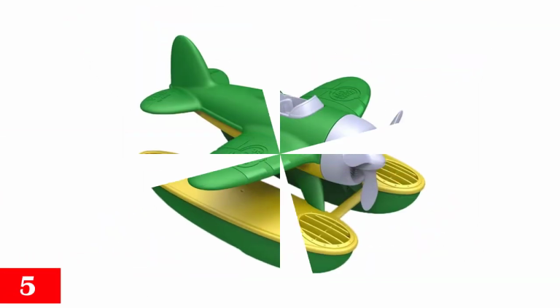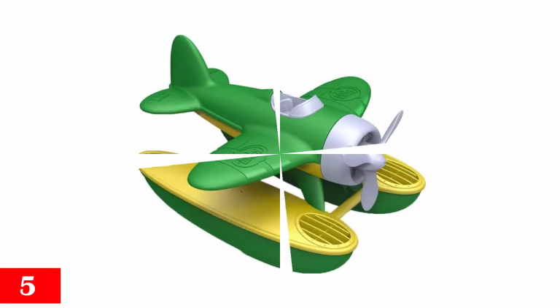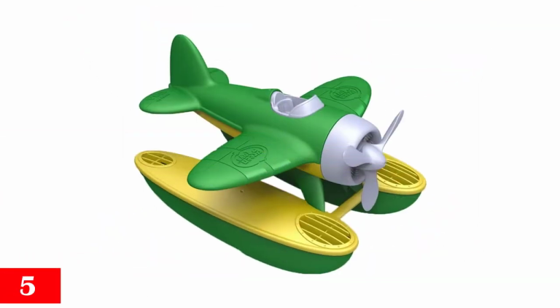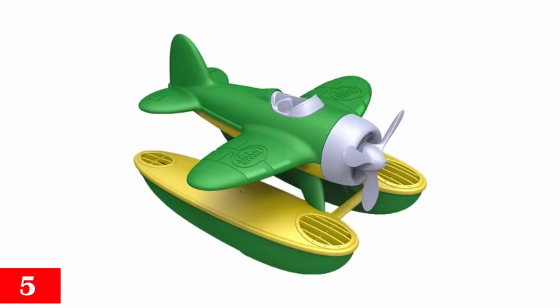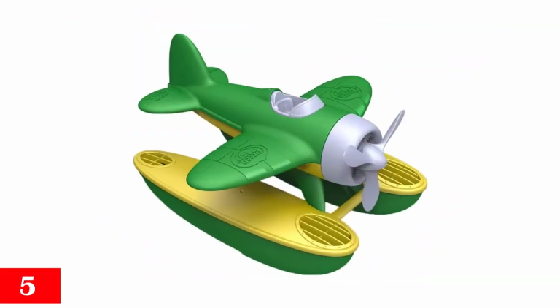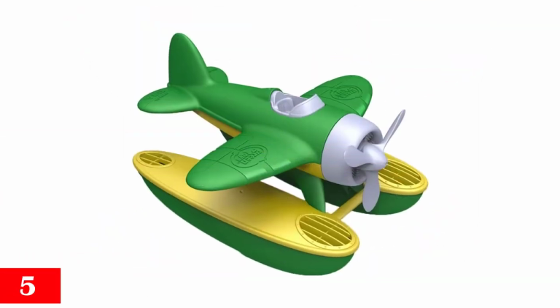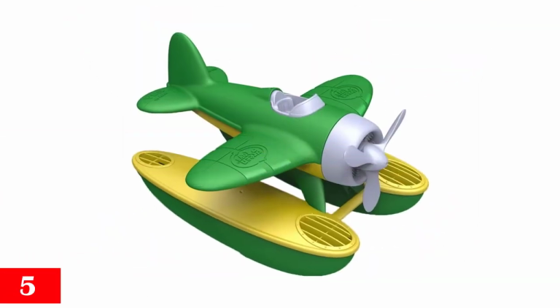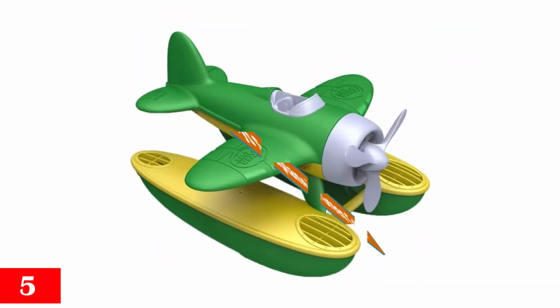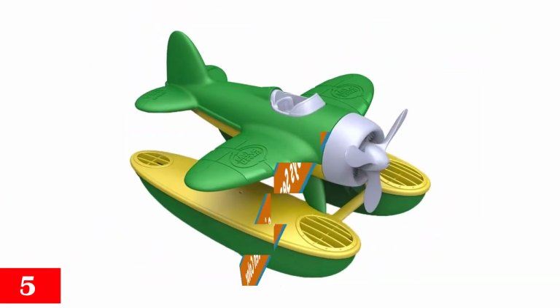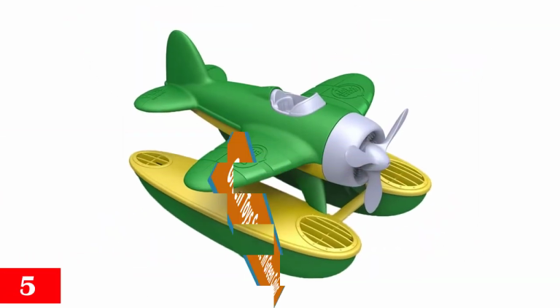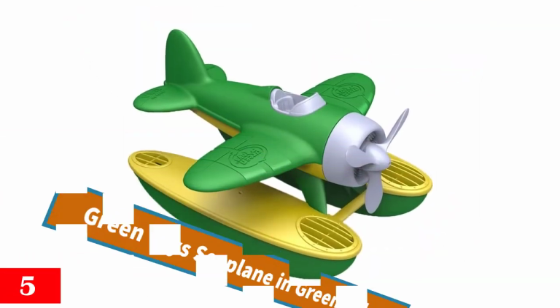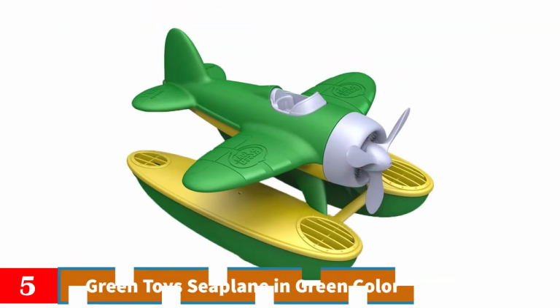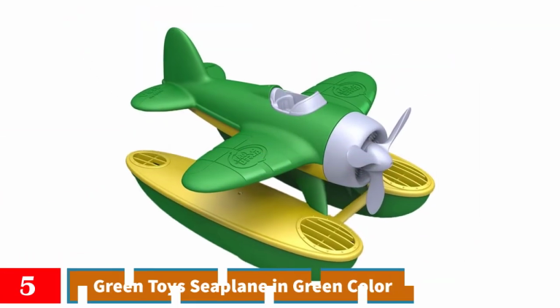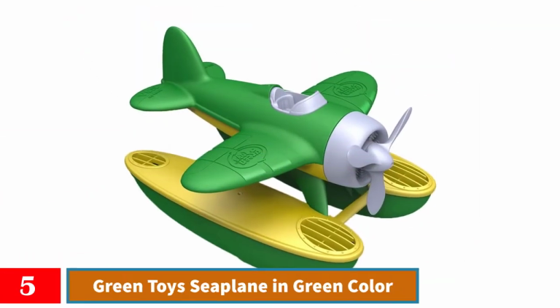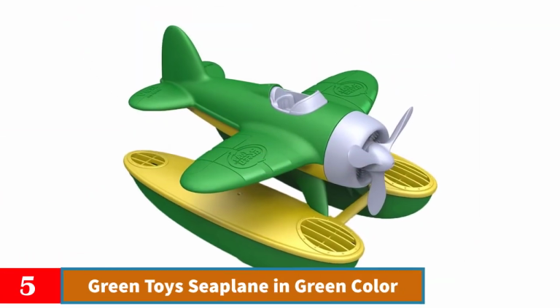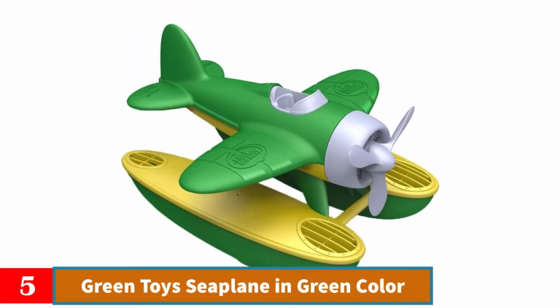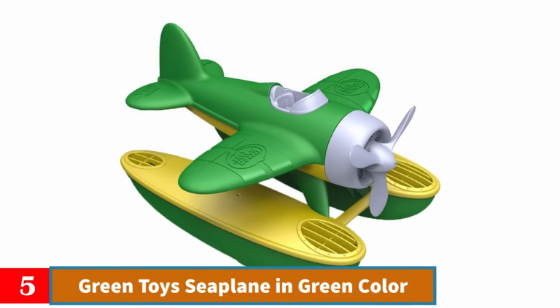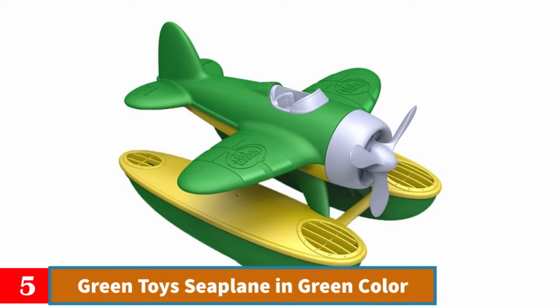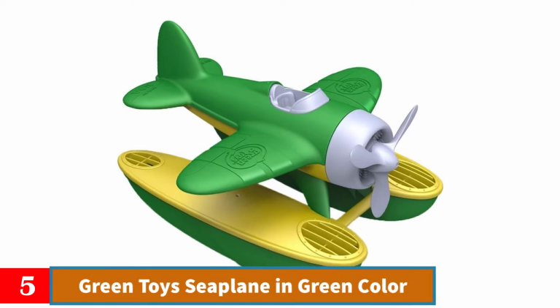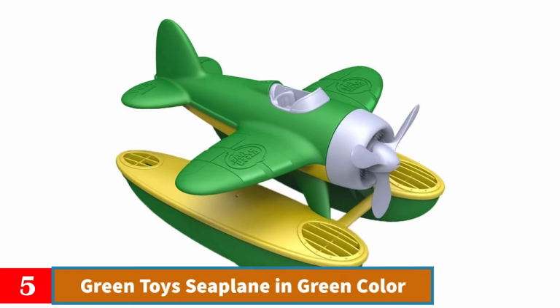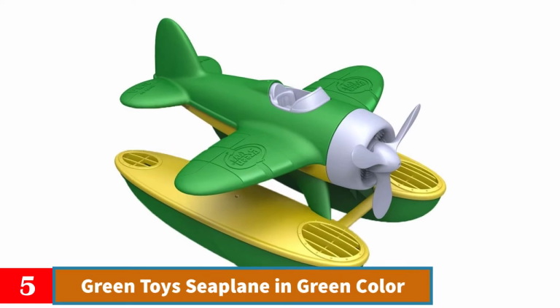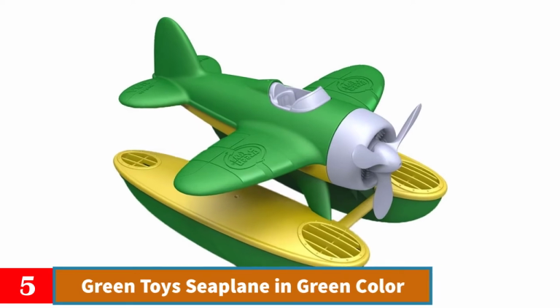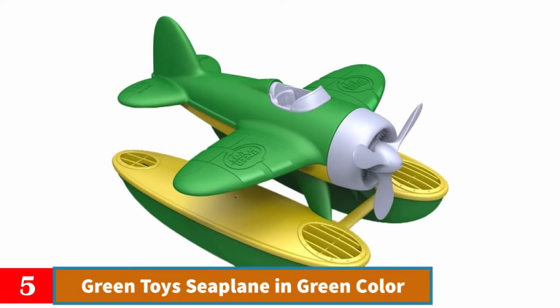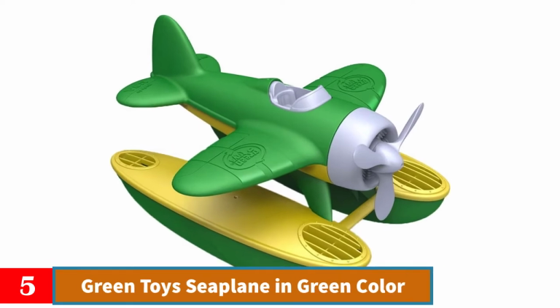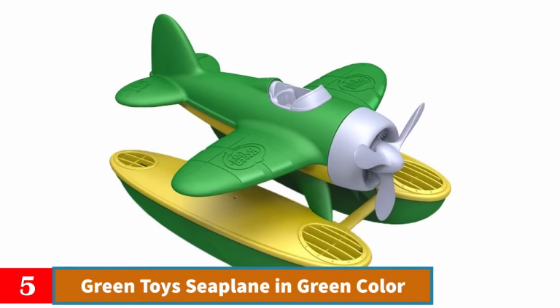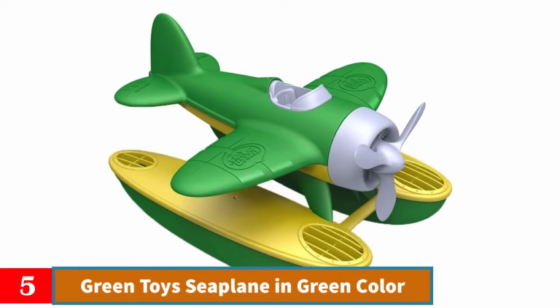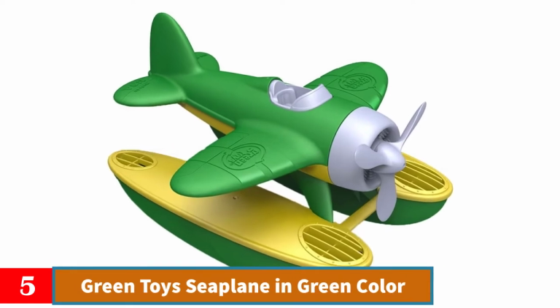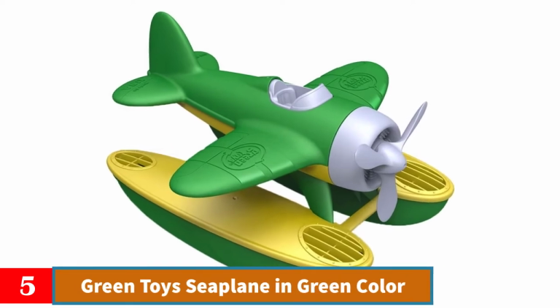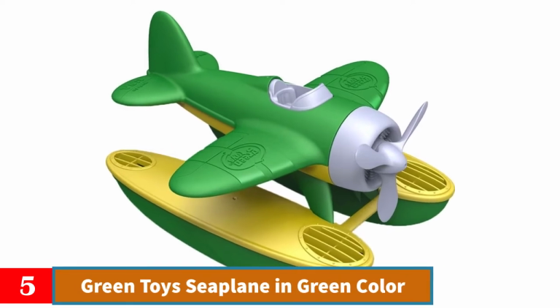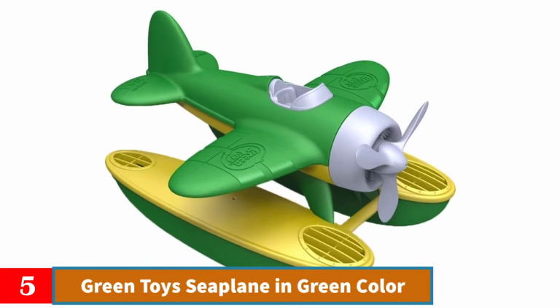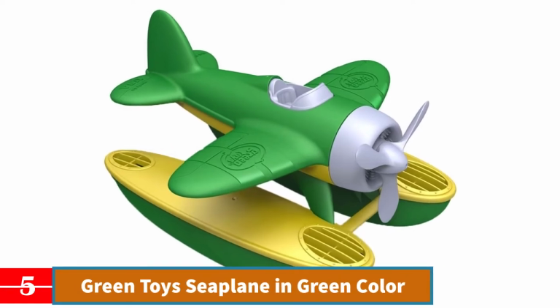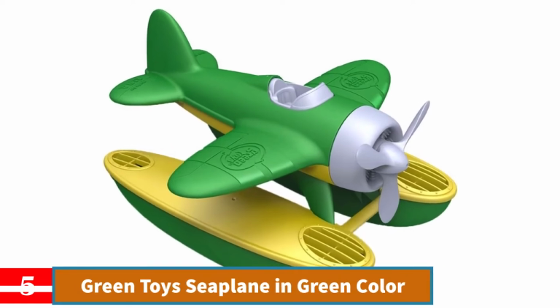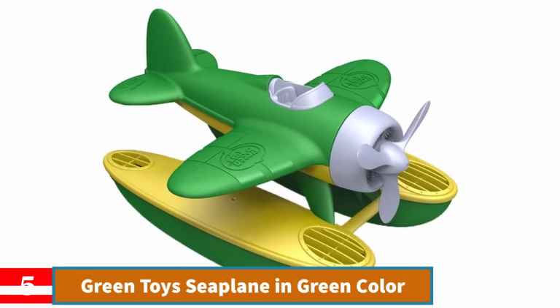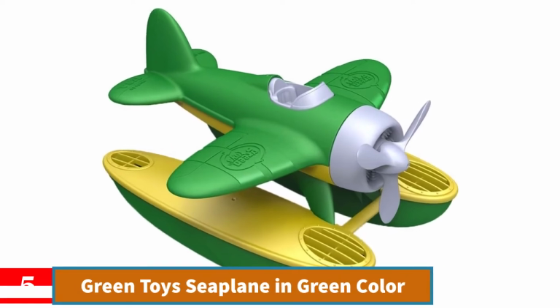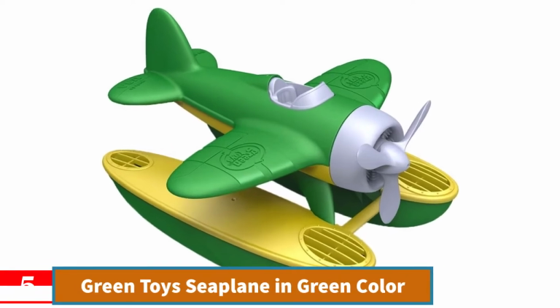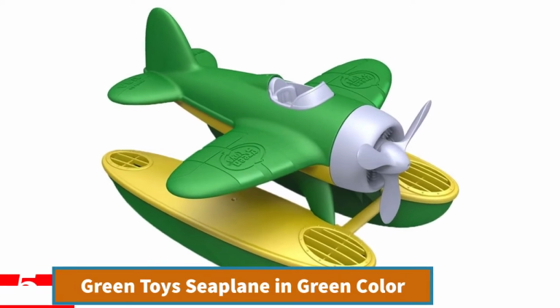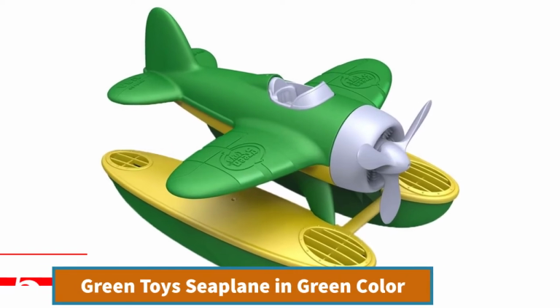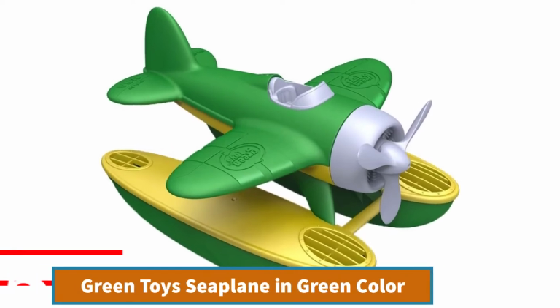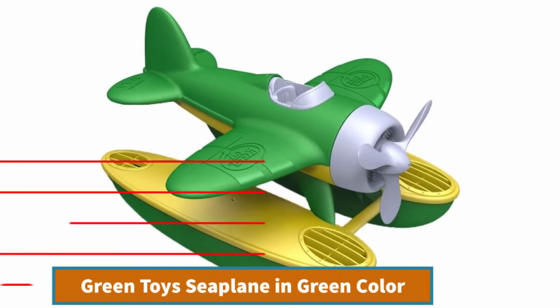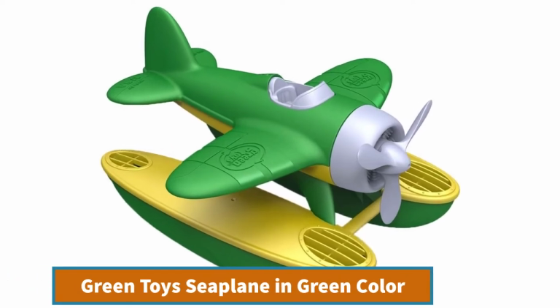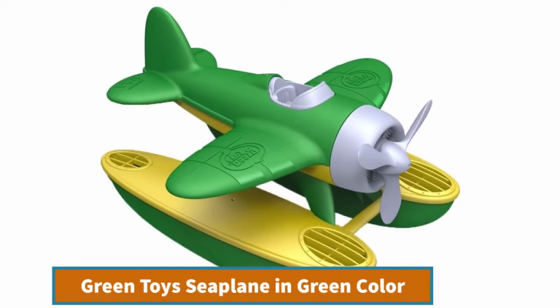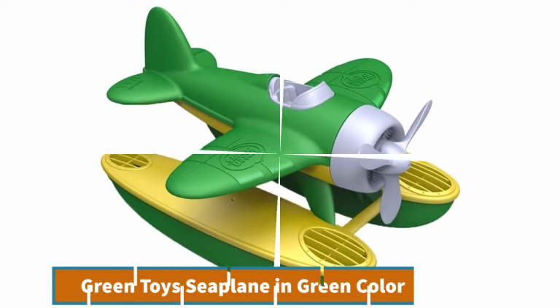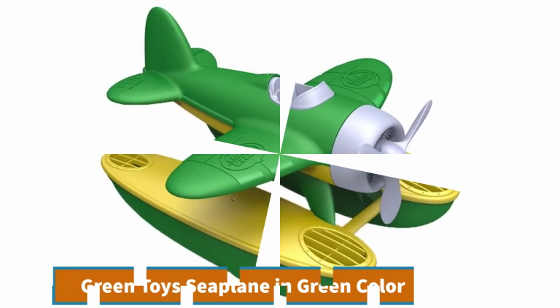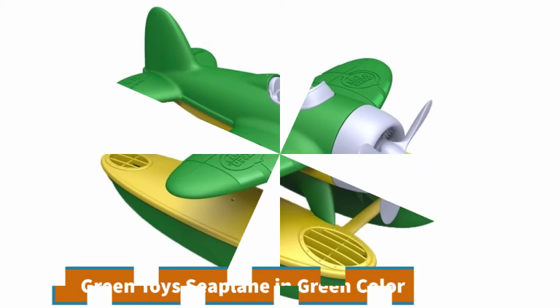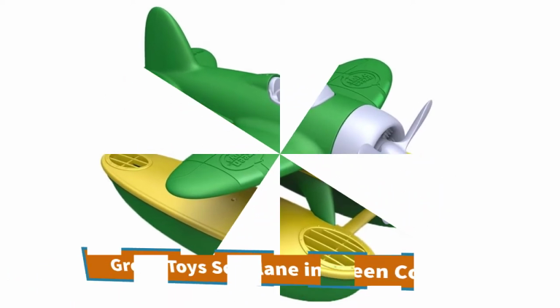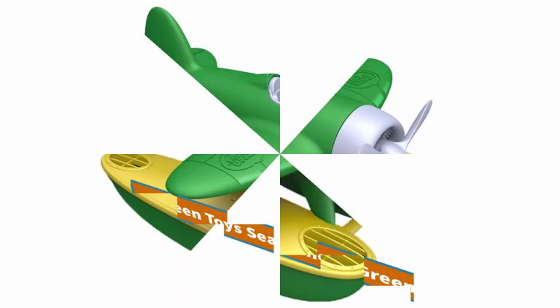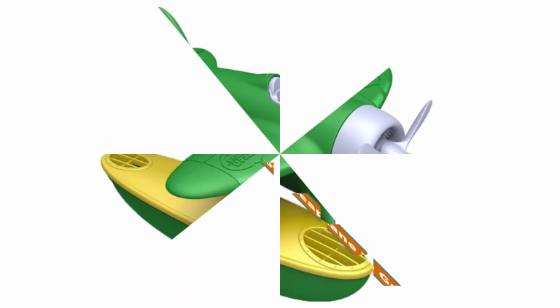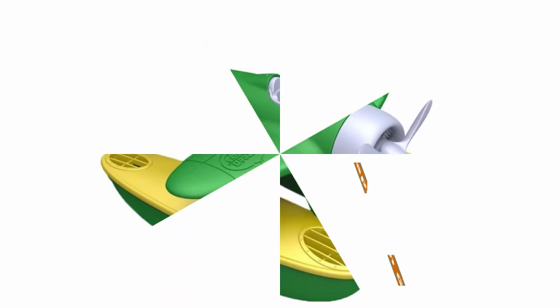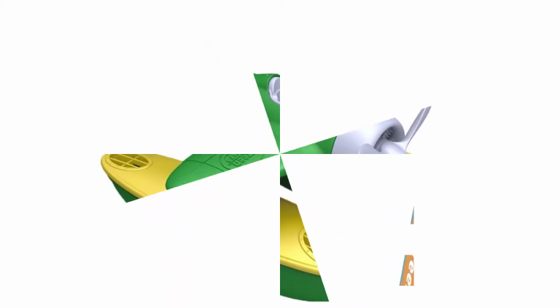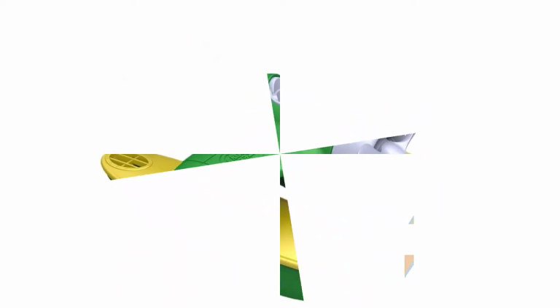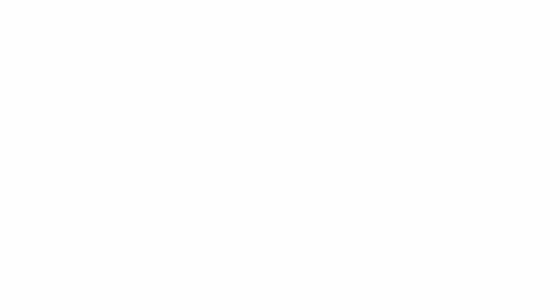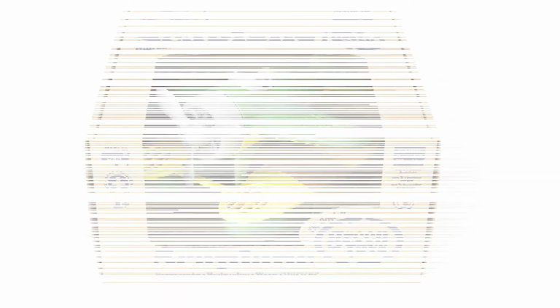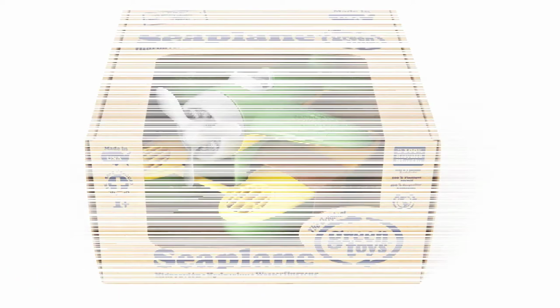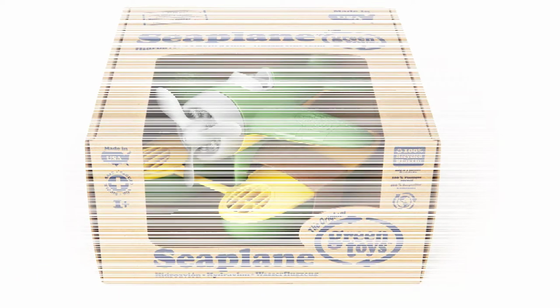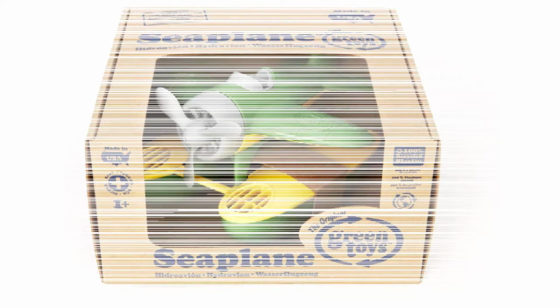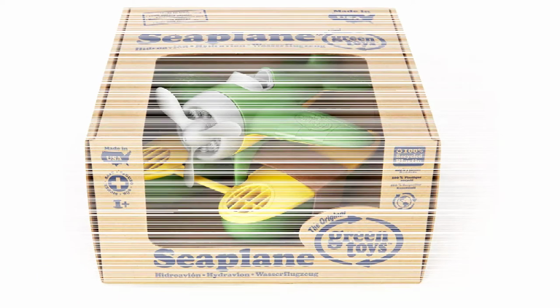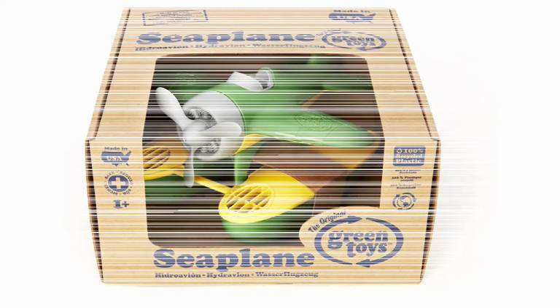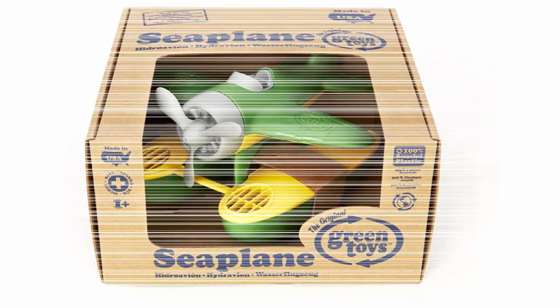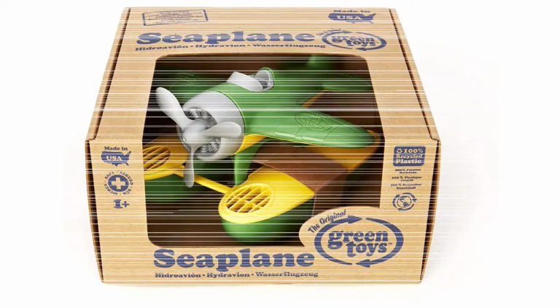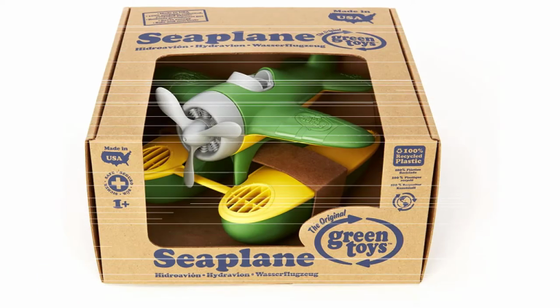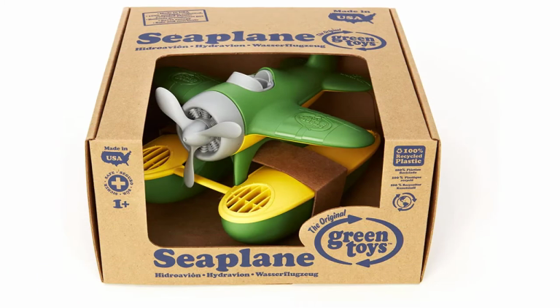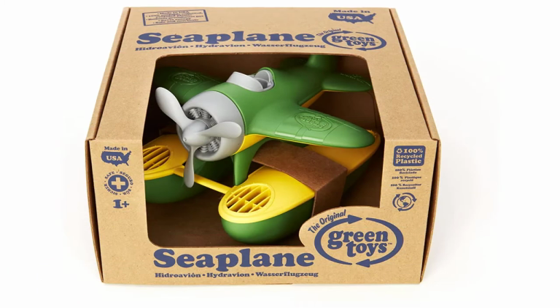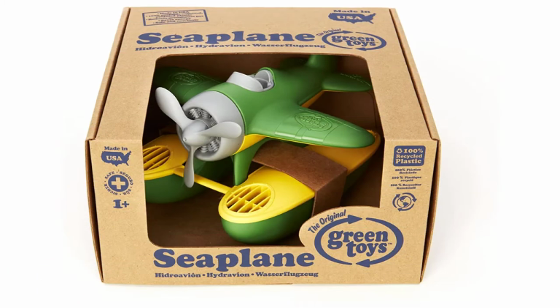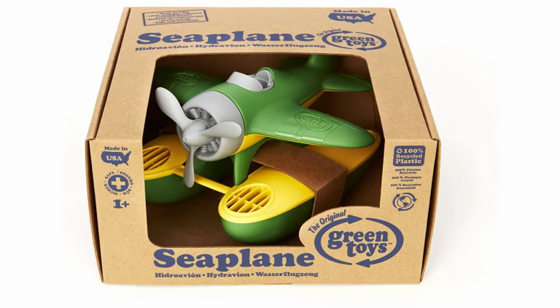Number 5: Green Toys Seaplane in green color. This seaplane toy is made using earth-friendly materials made from 100% recycled content.